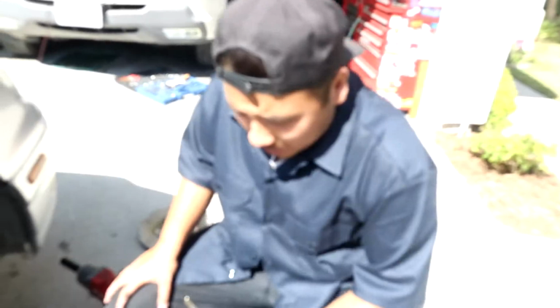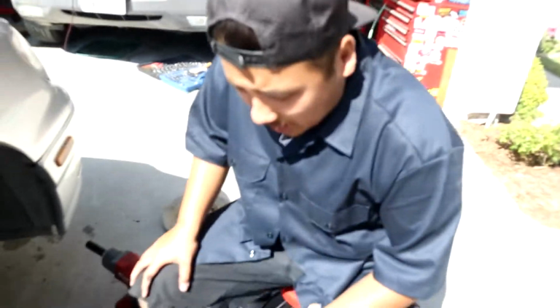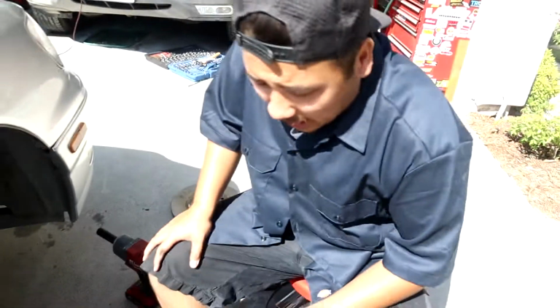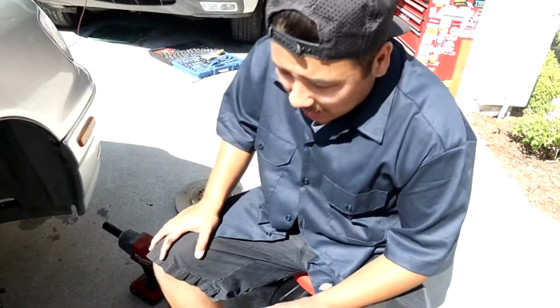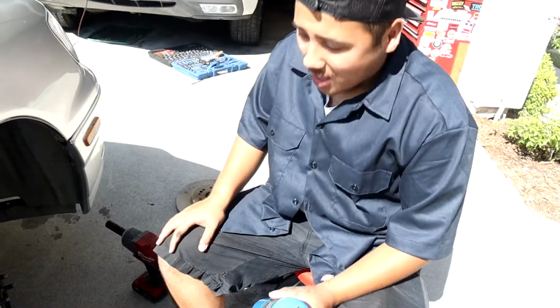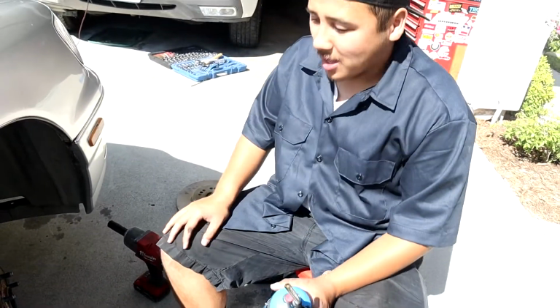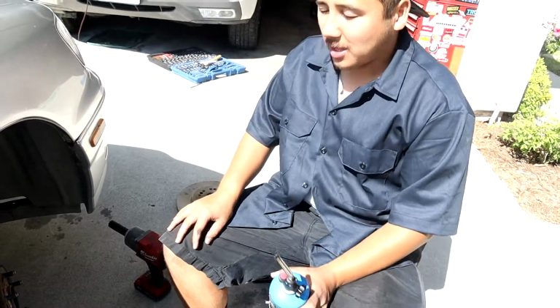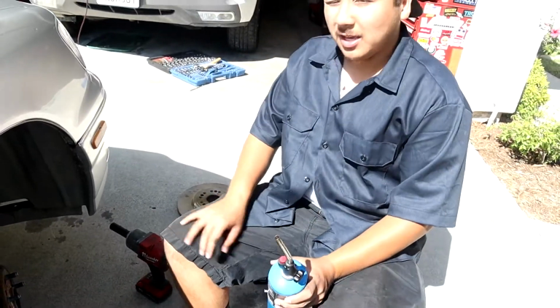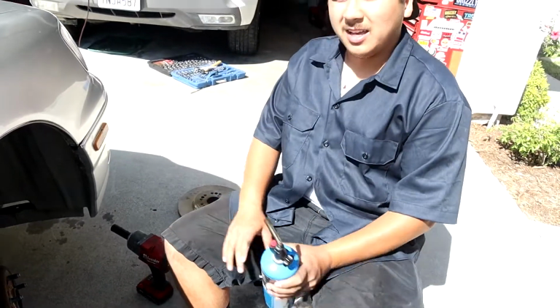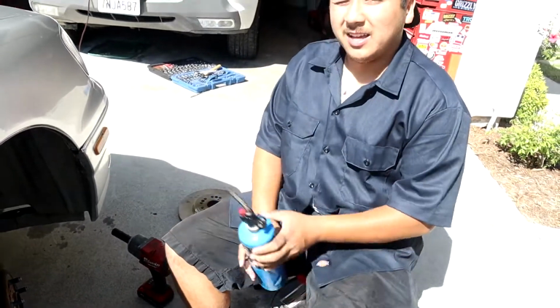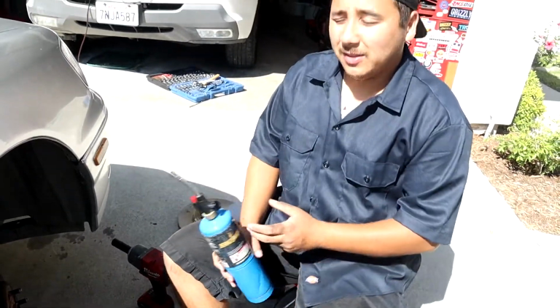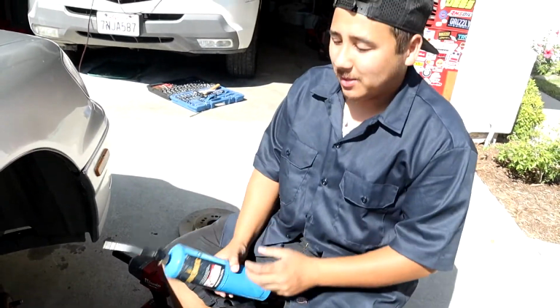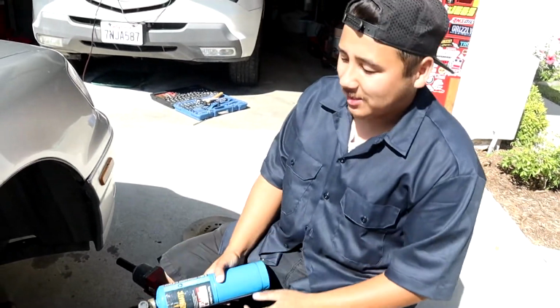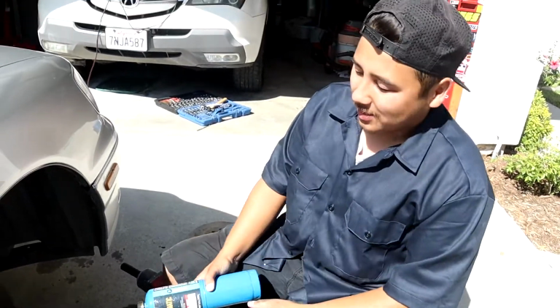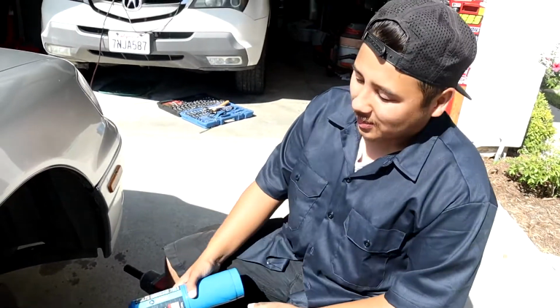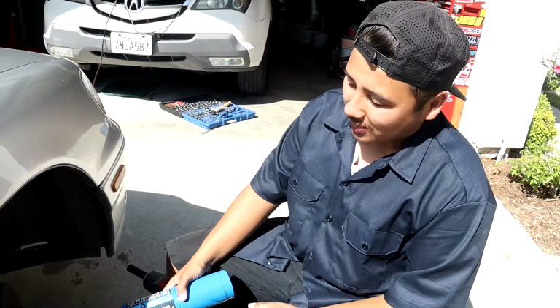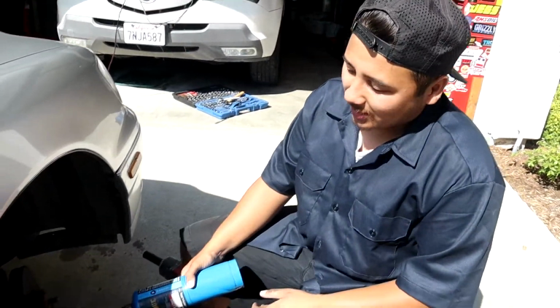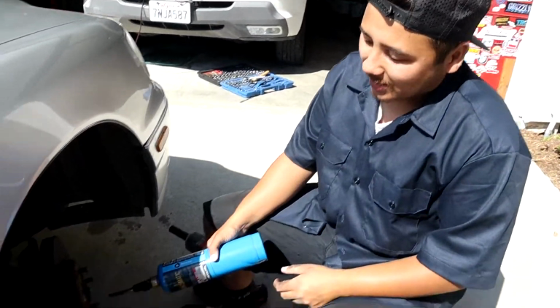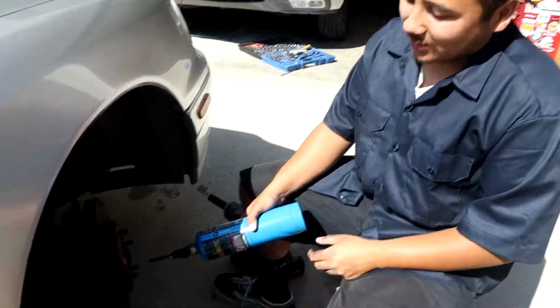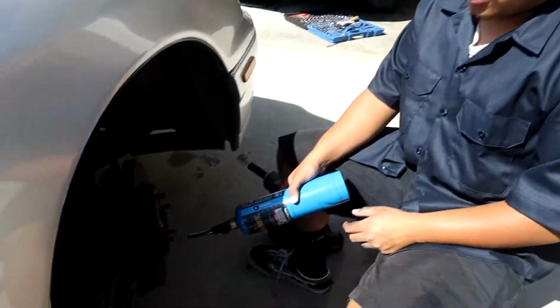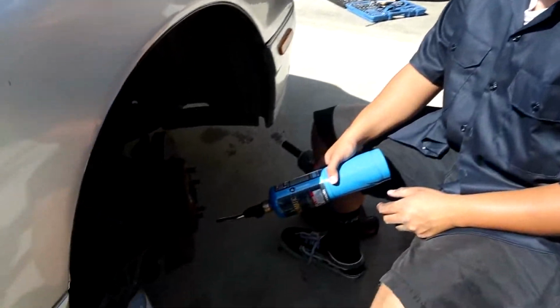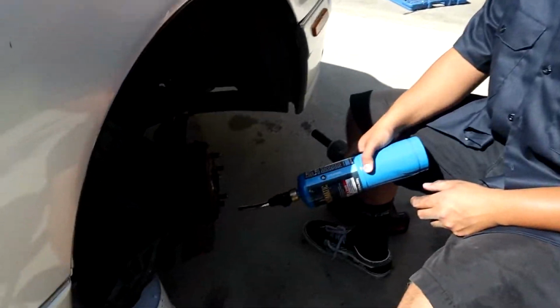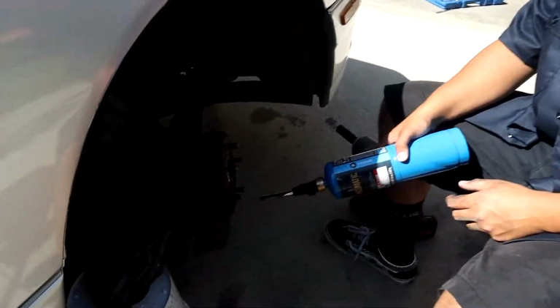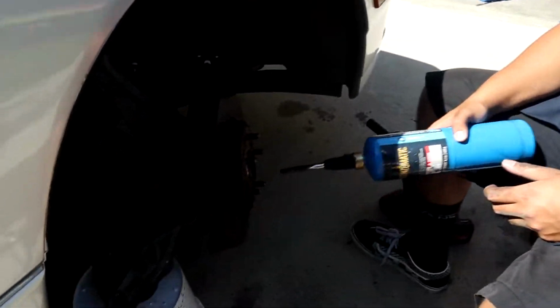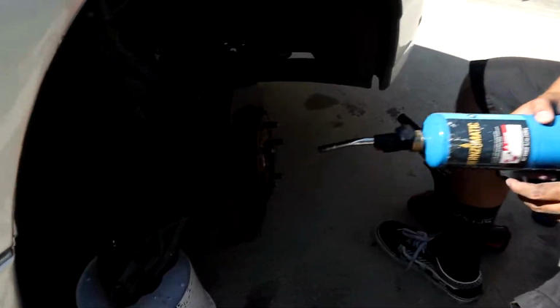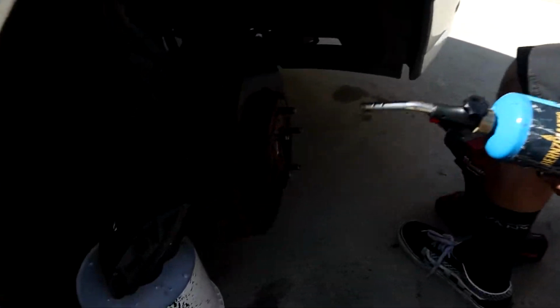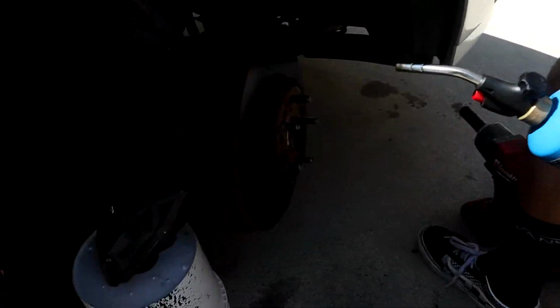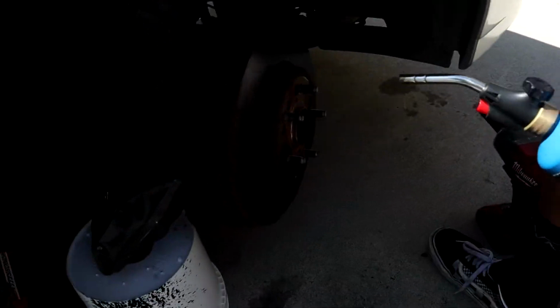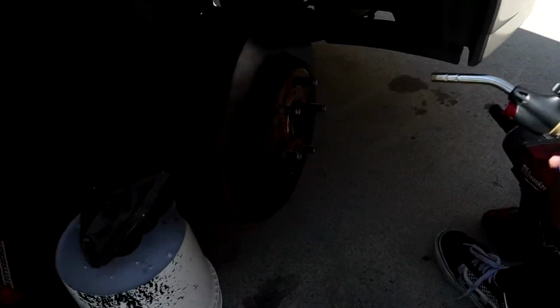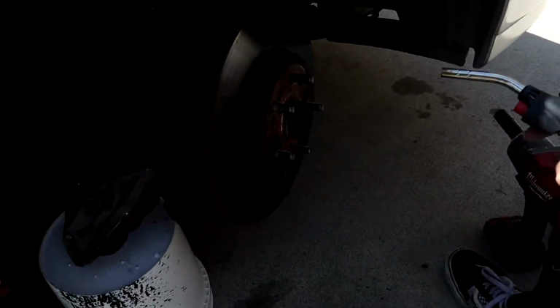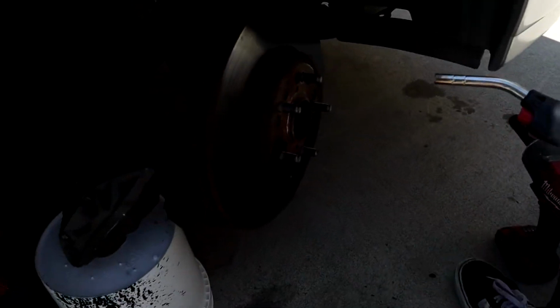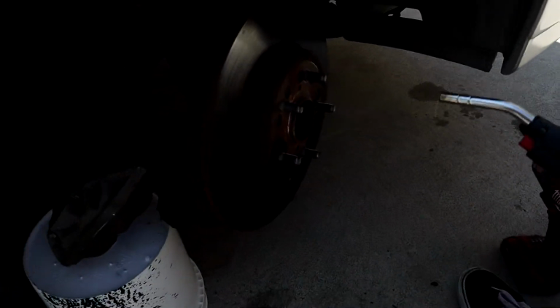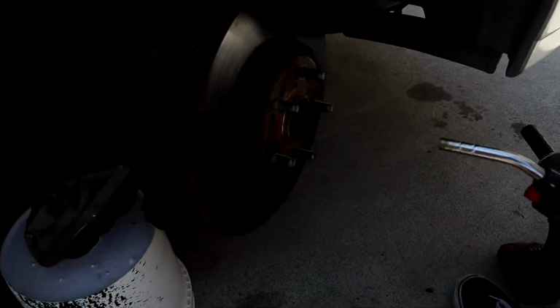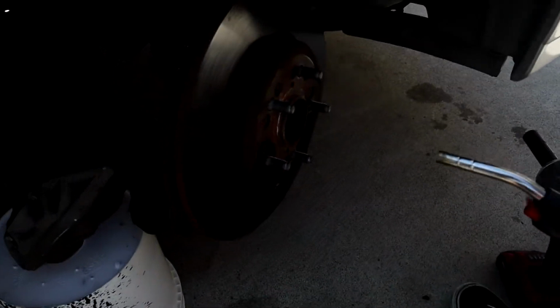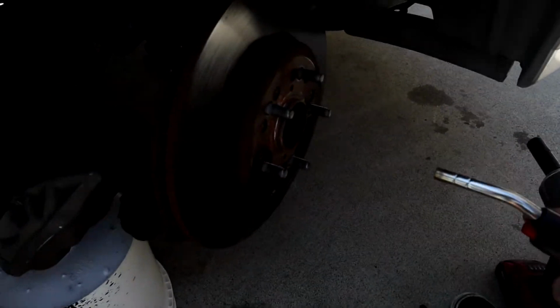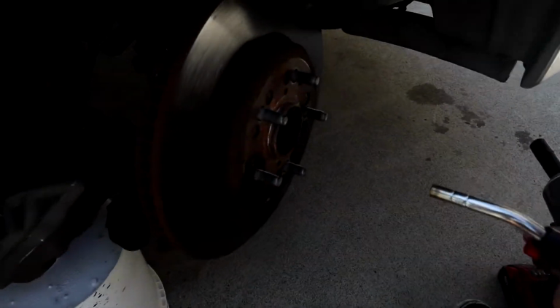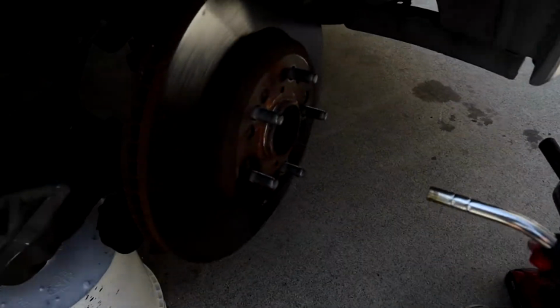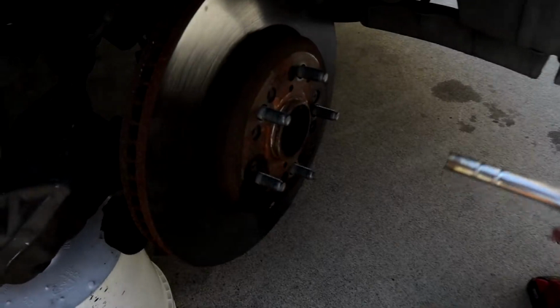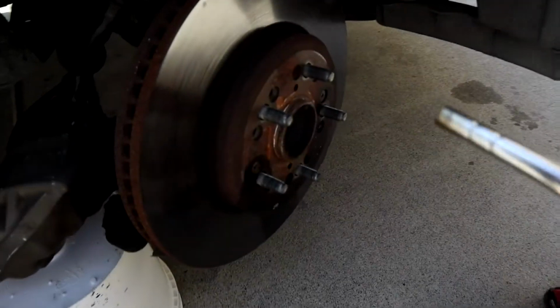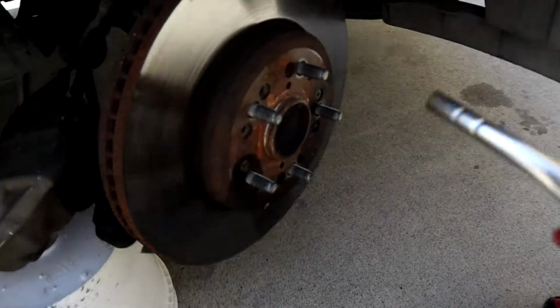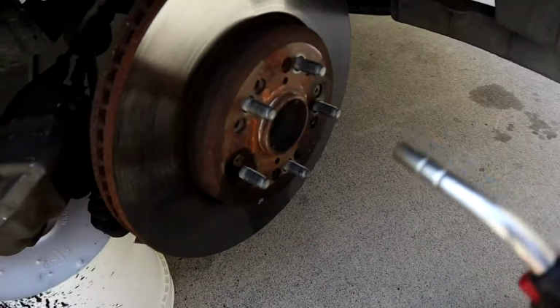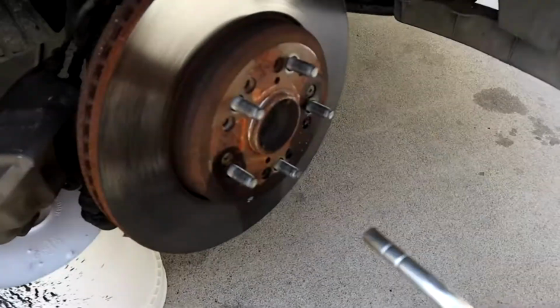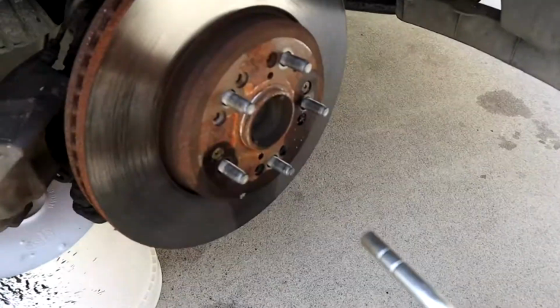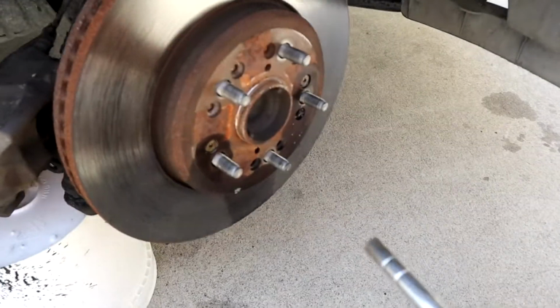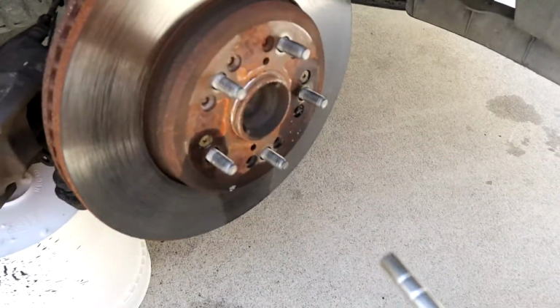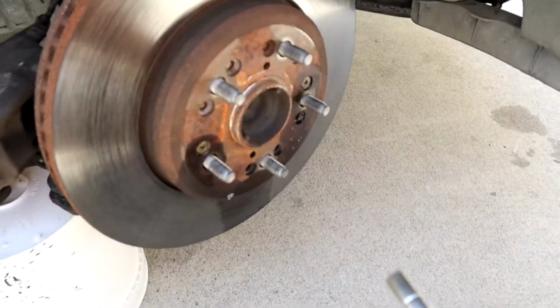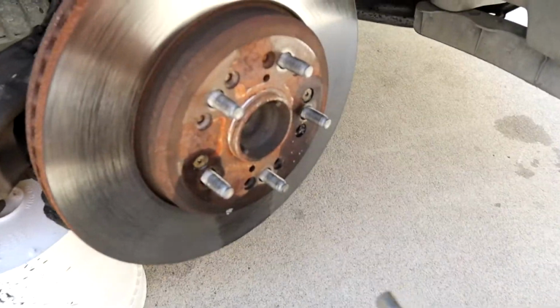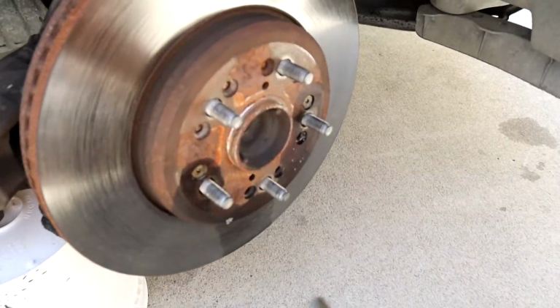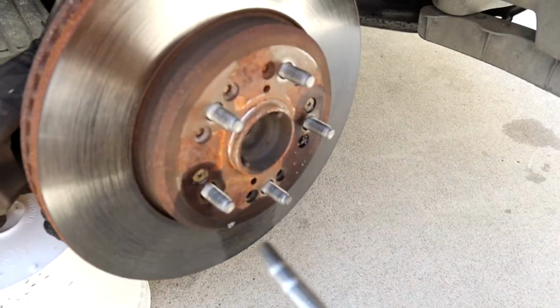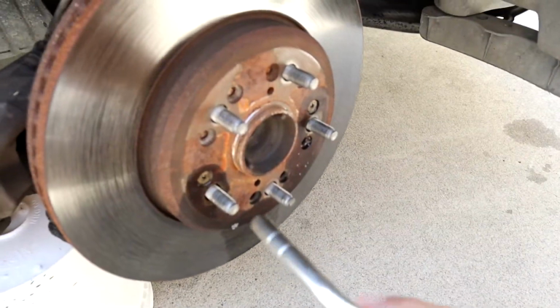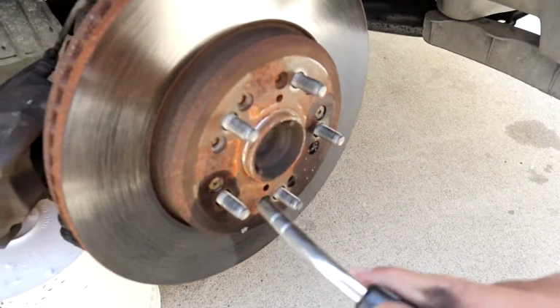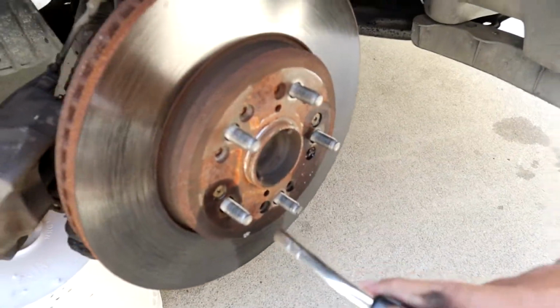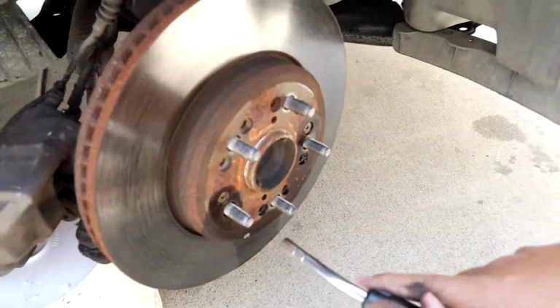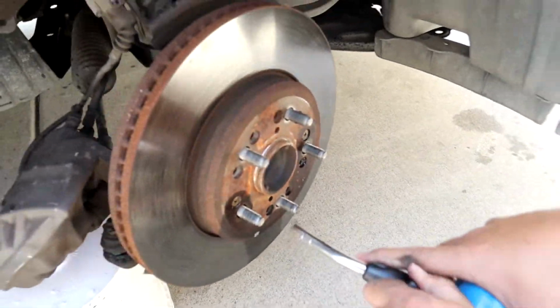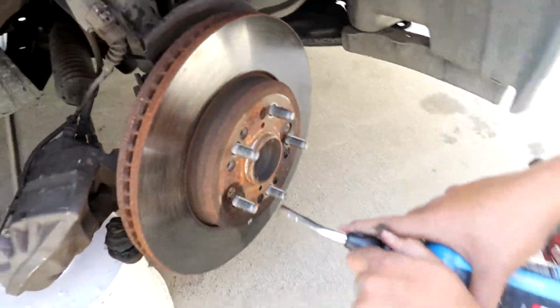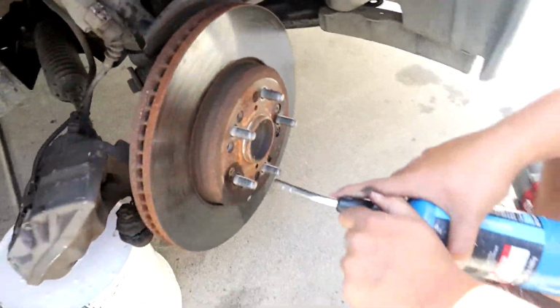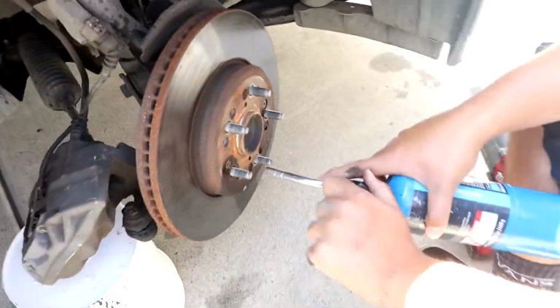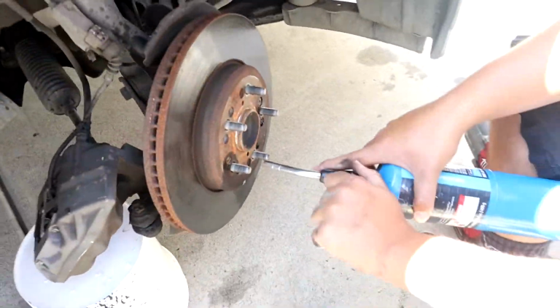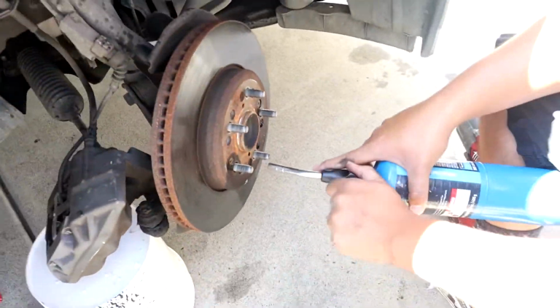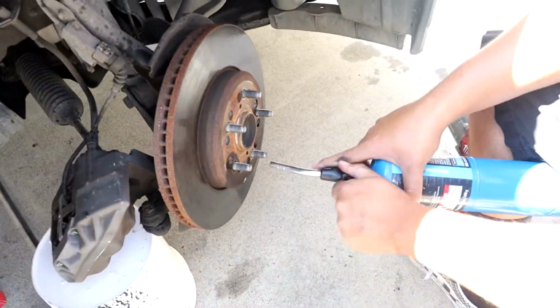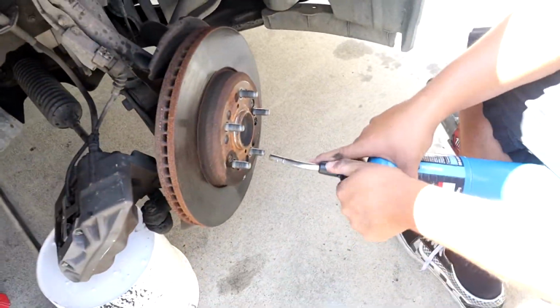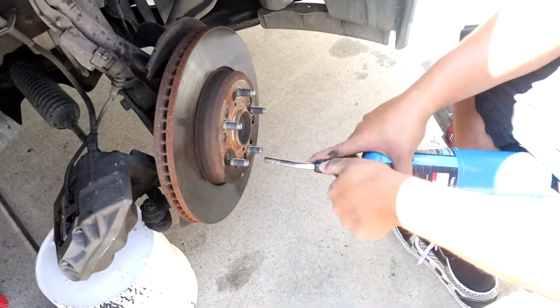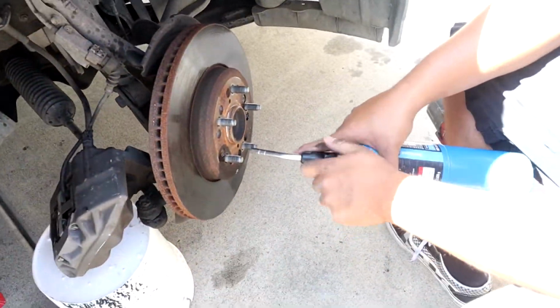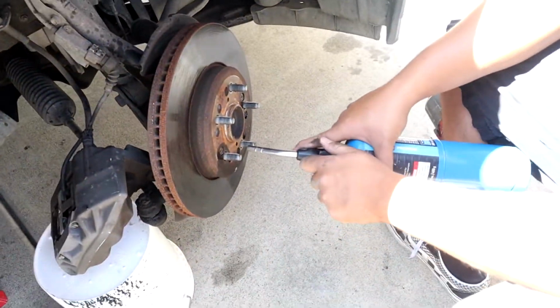What's the move? These things always strip, so I'm gonna clean them up, make it easier. No room for mistakes.